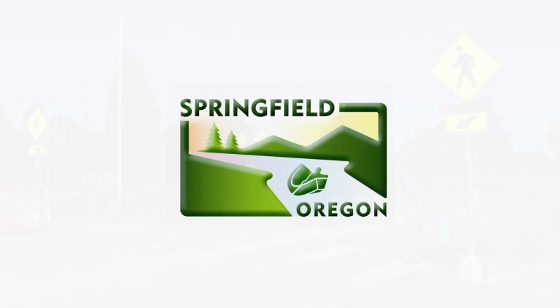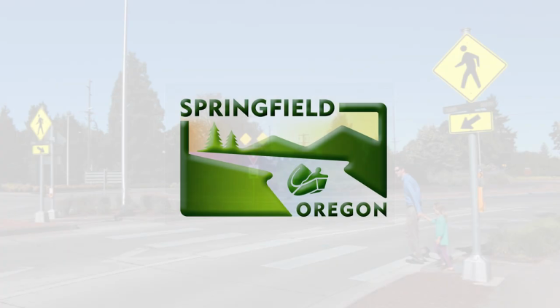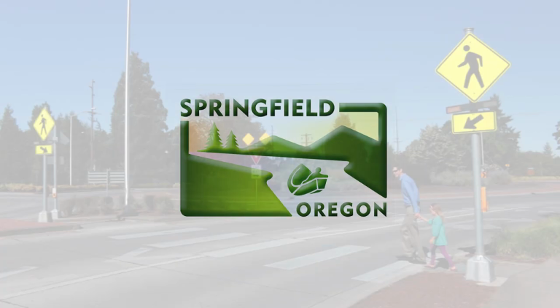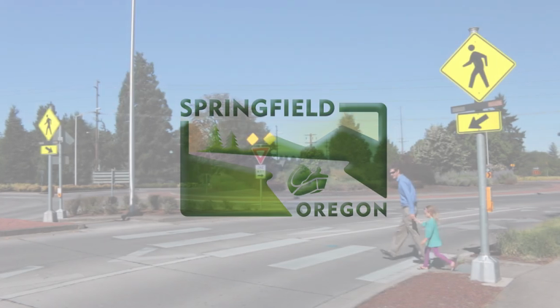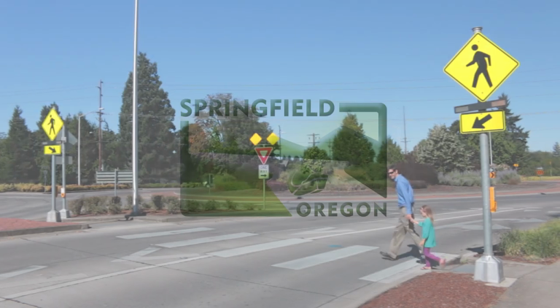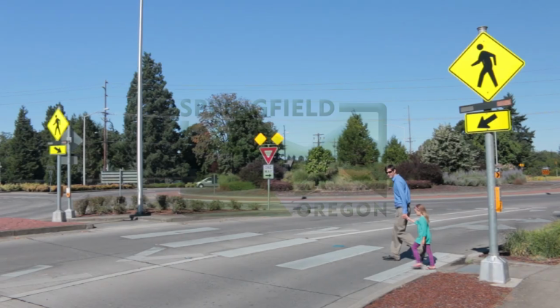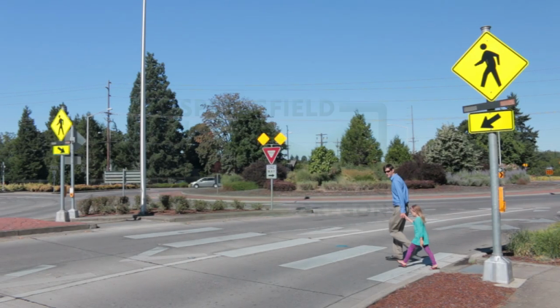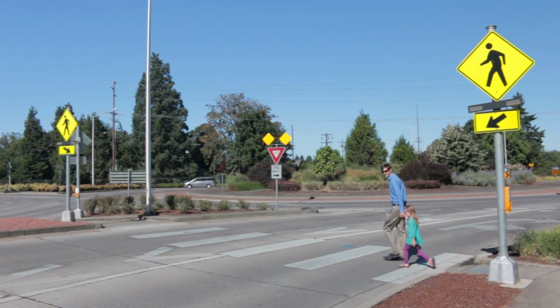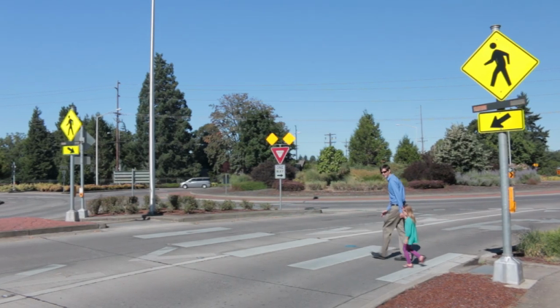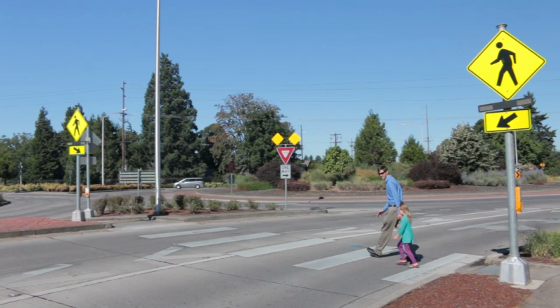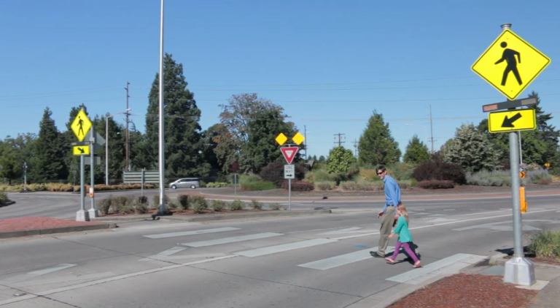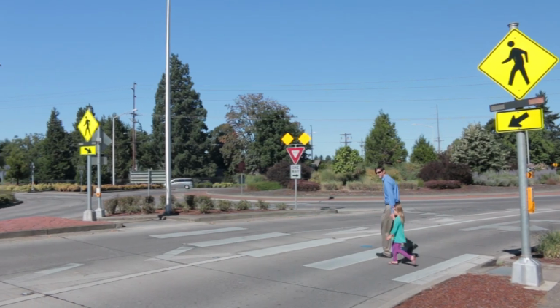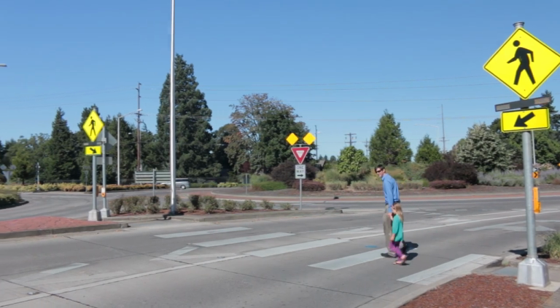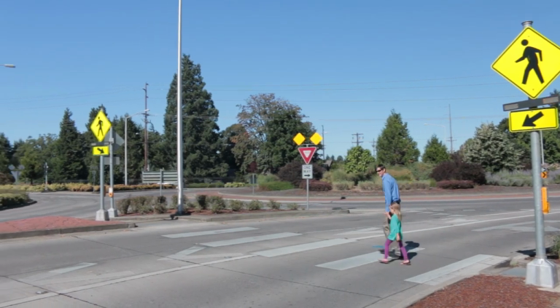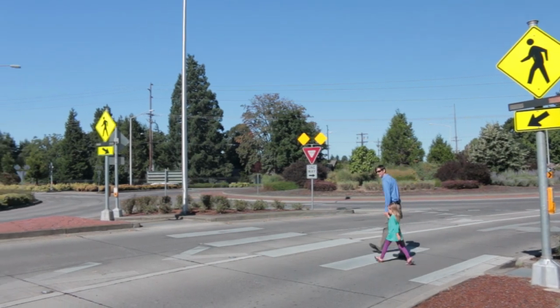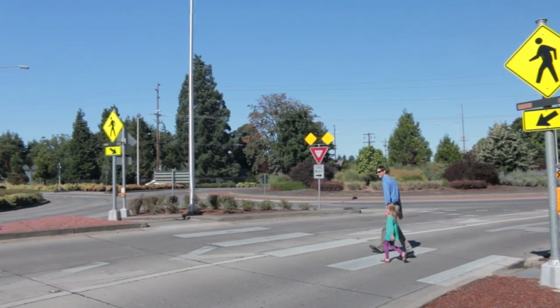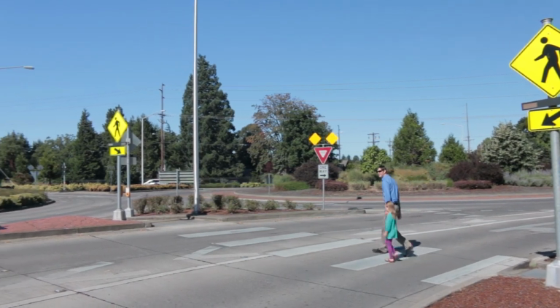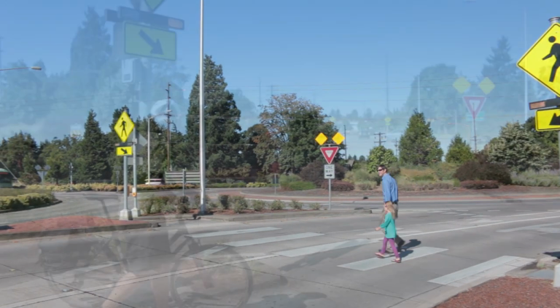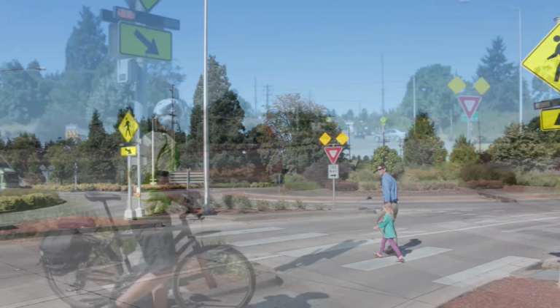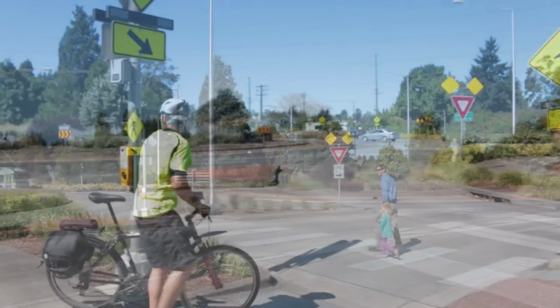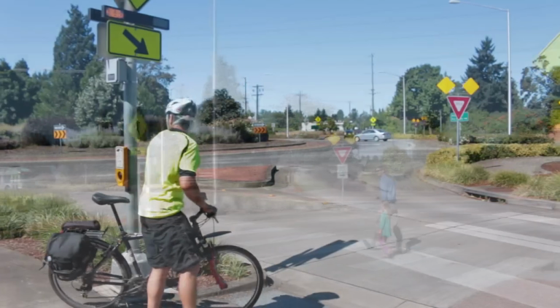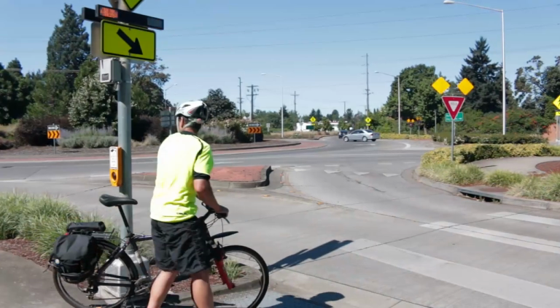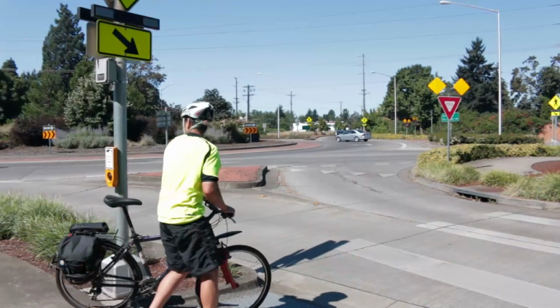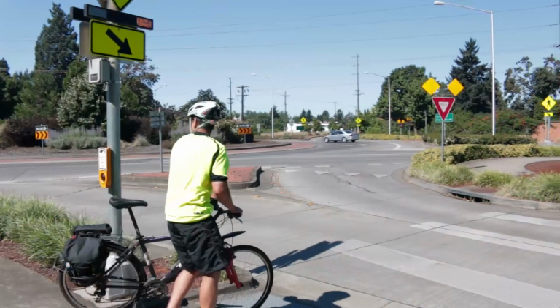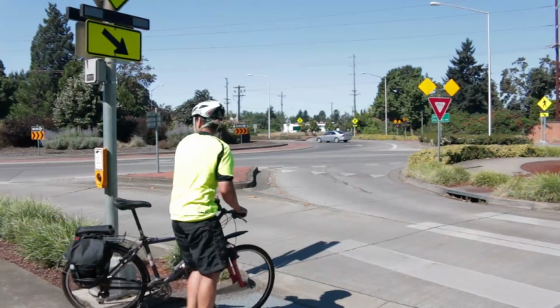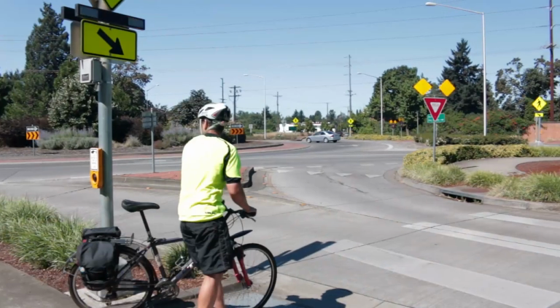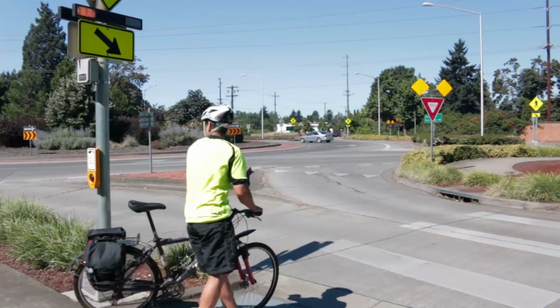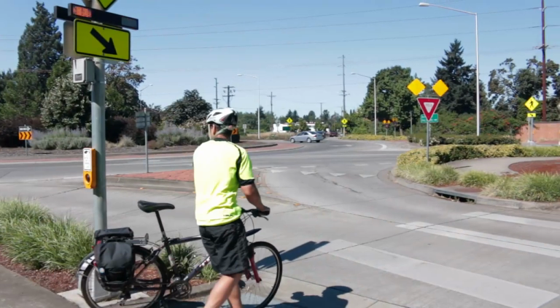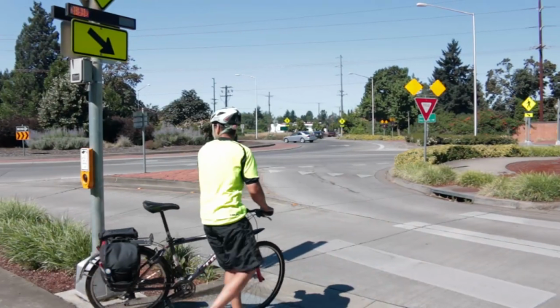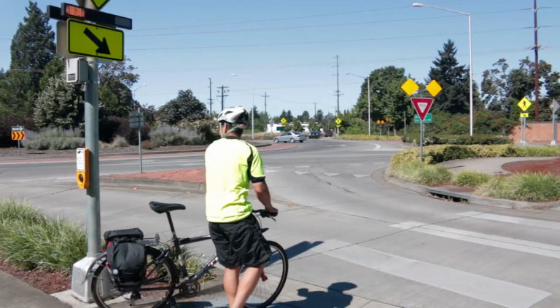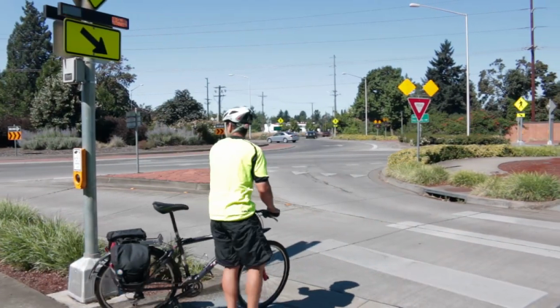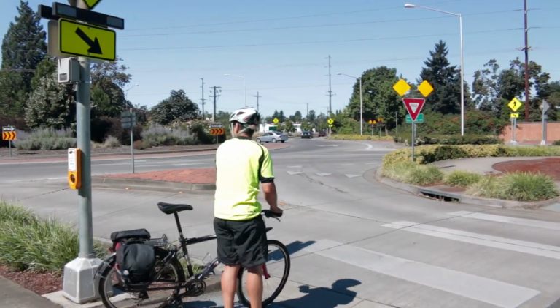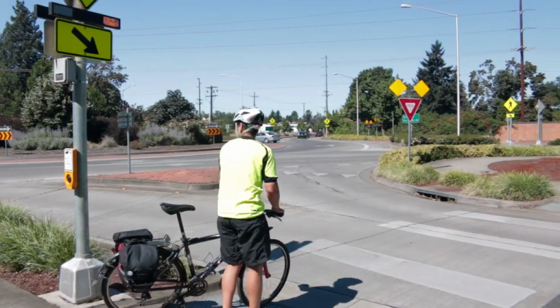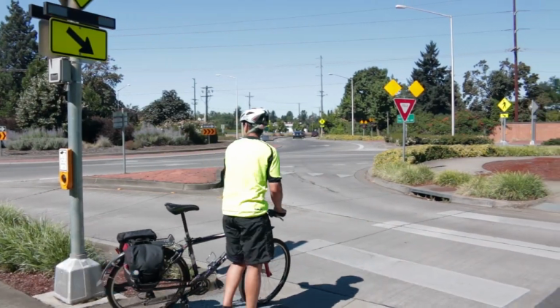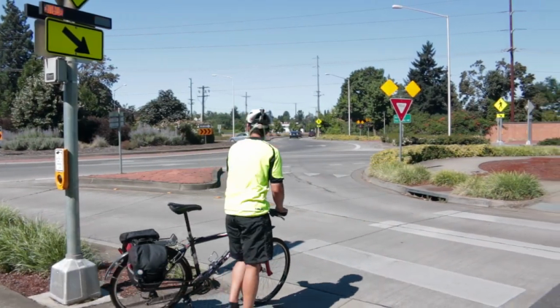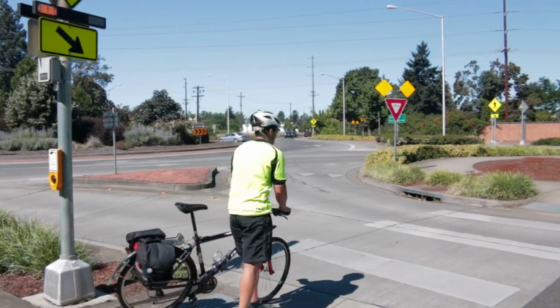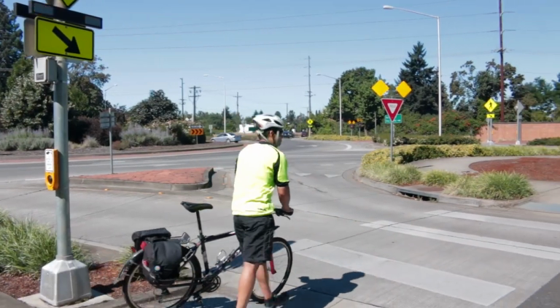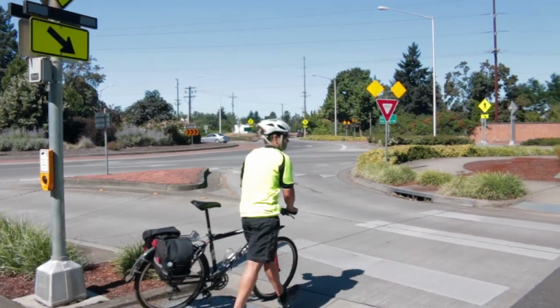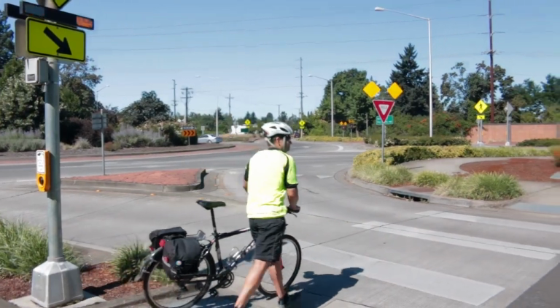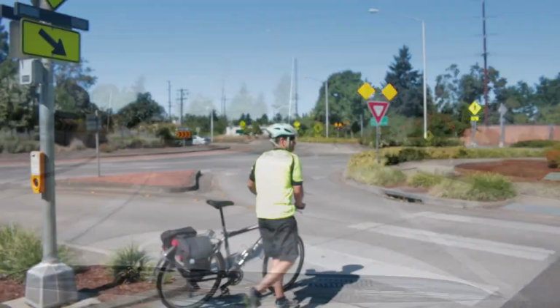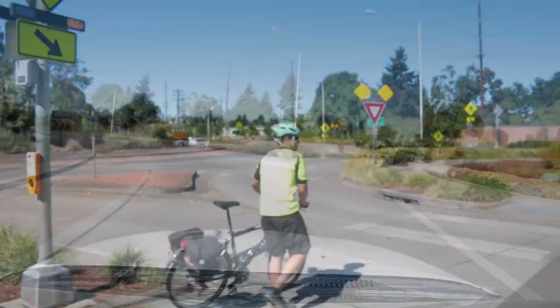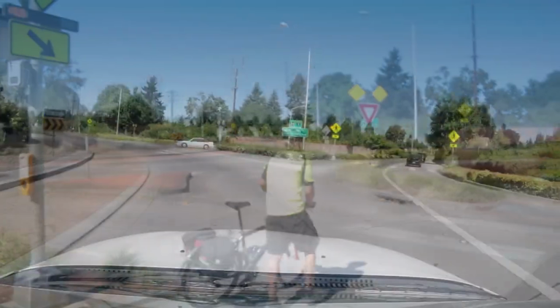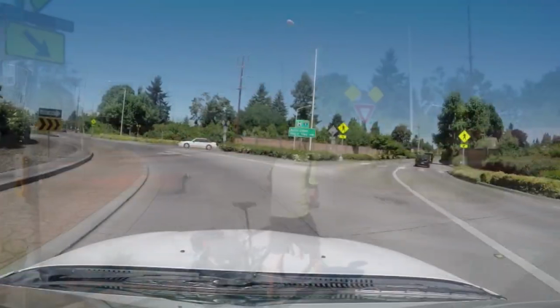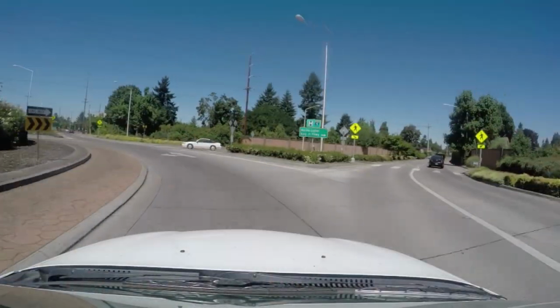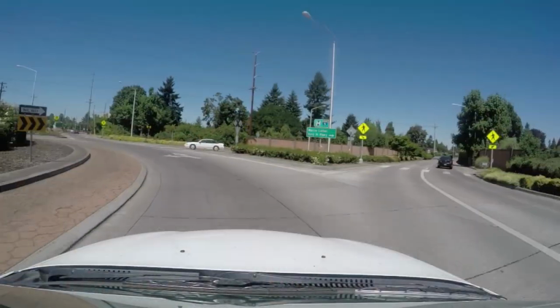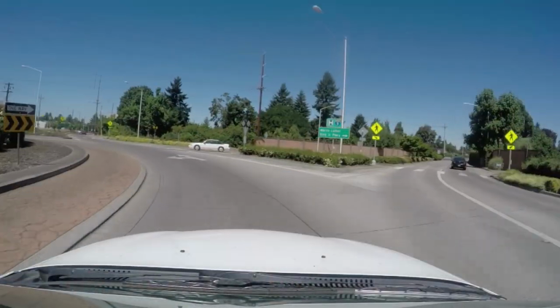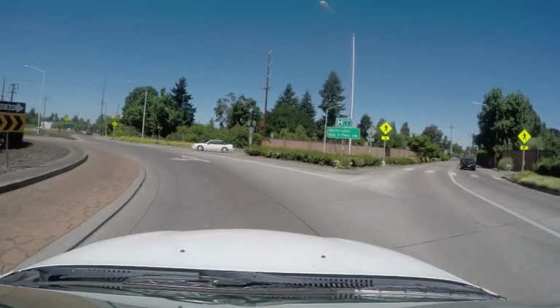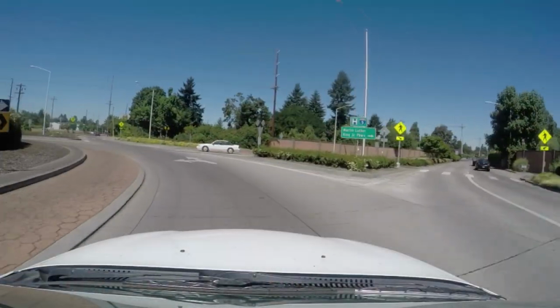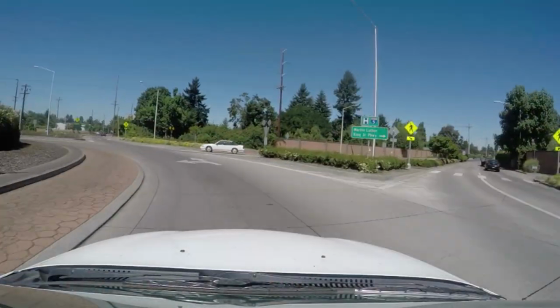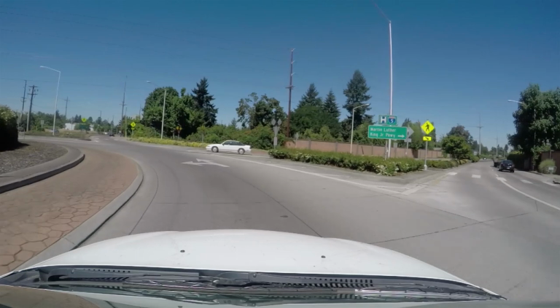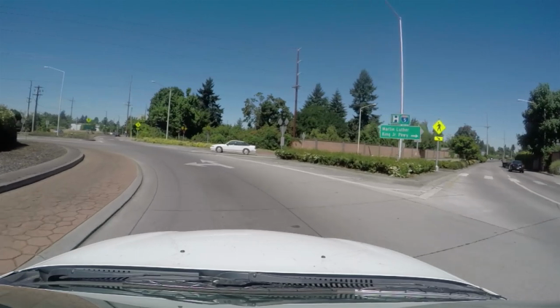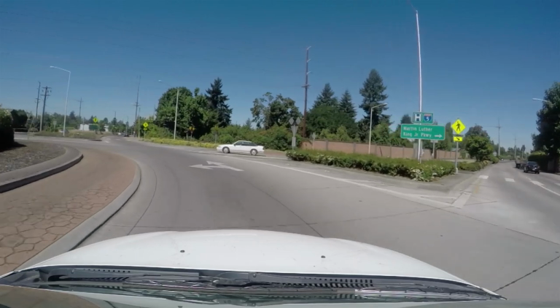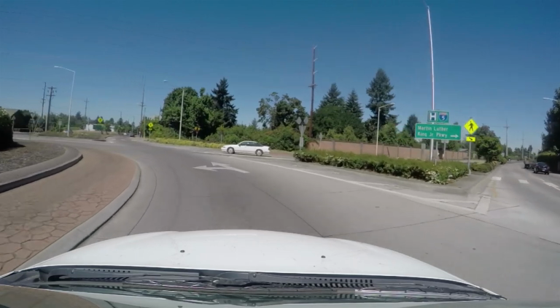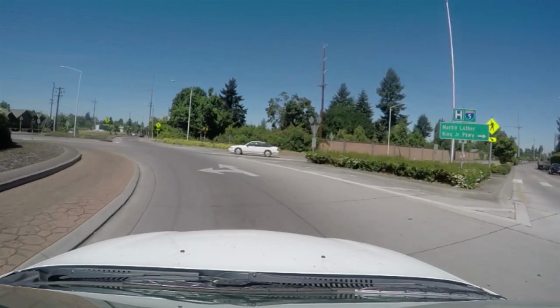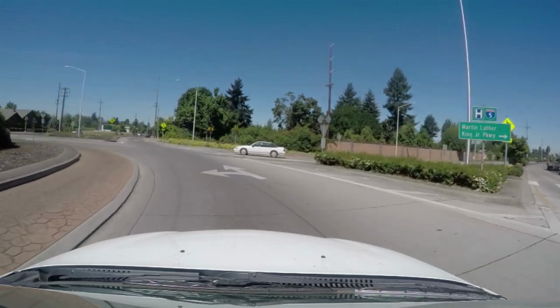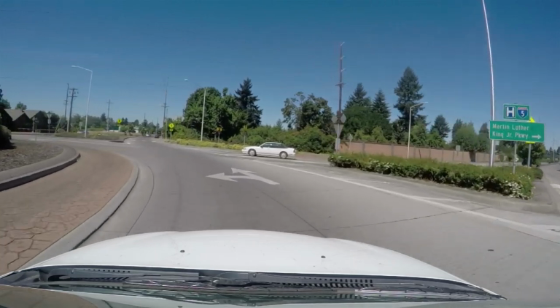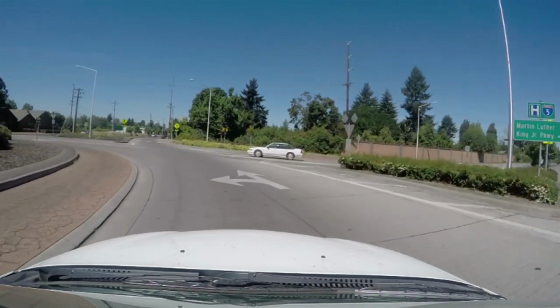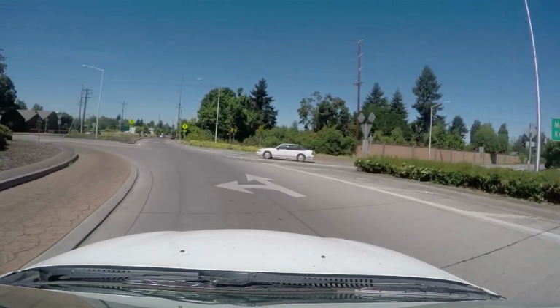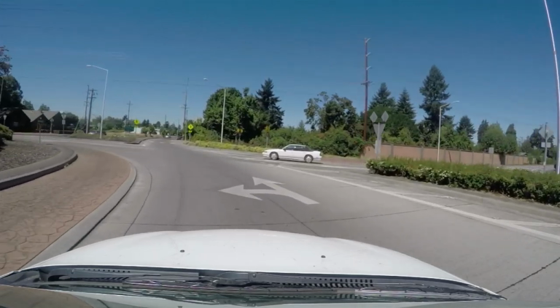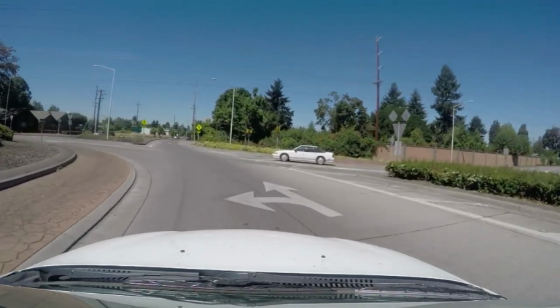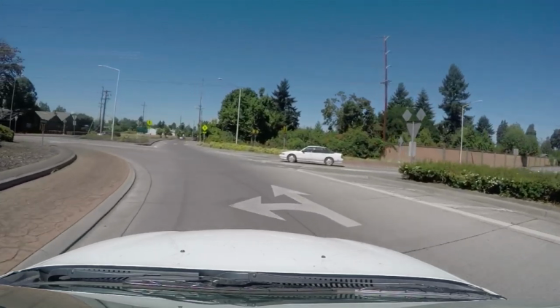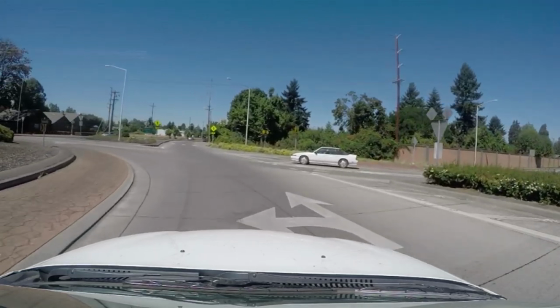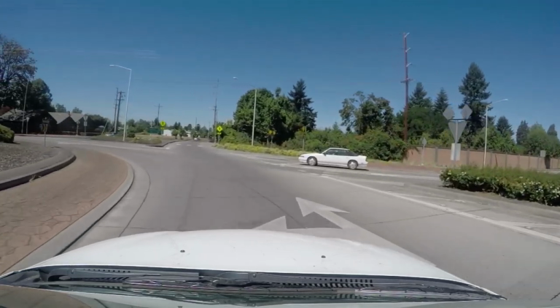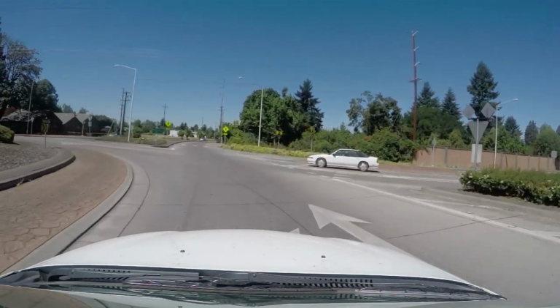Let's see how pedestrians, bicyclists, and drivers should safely use a roundabout together.